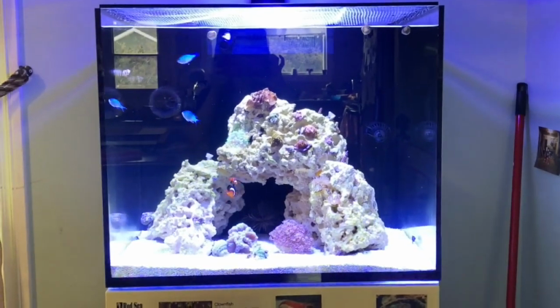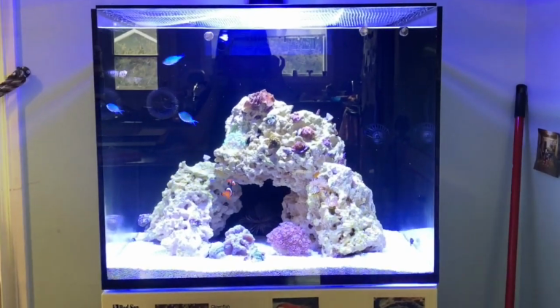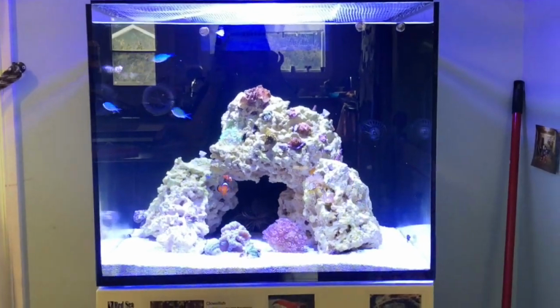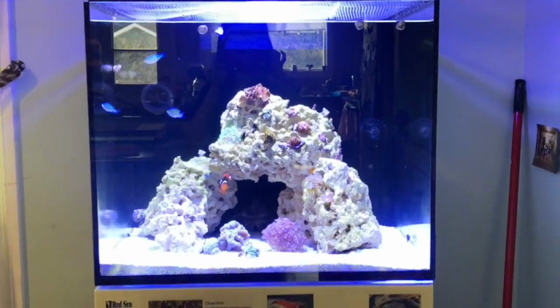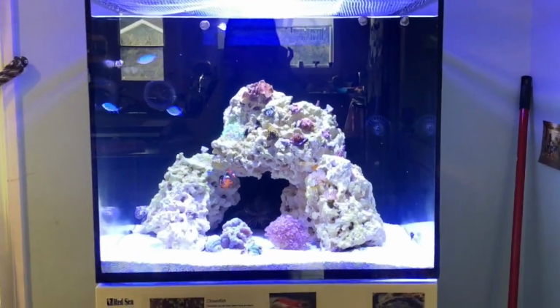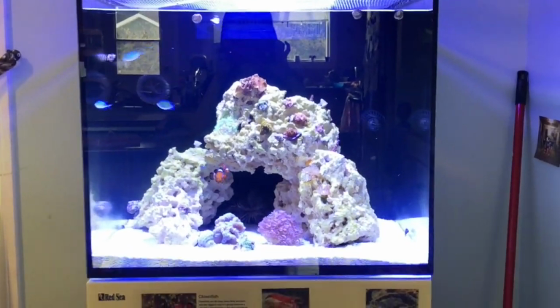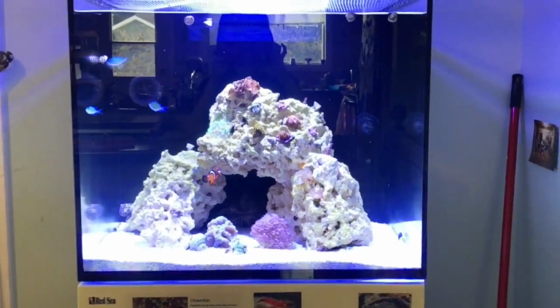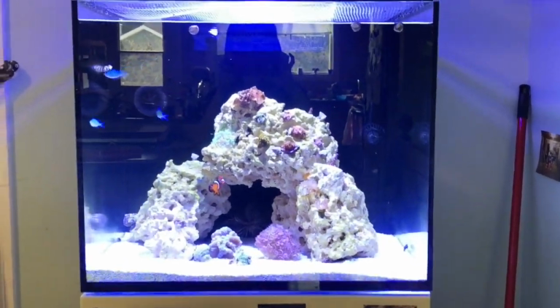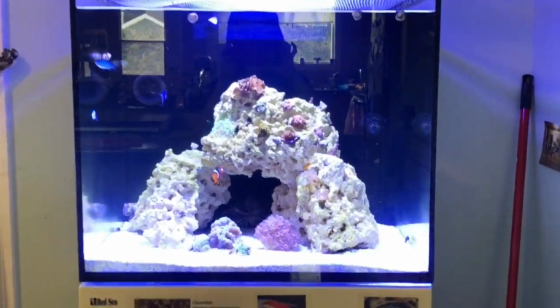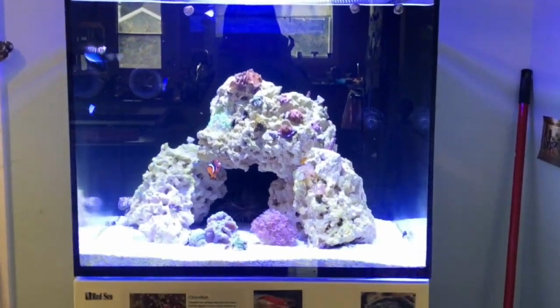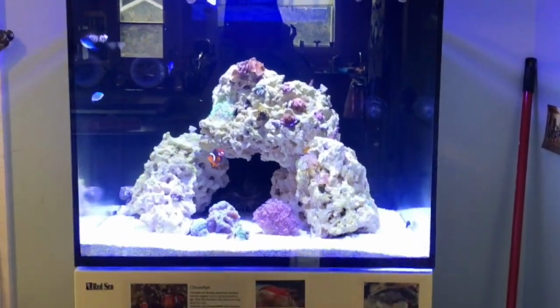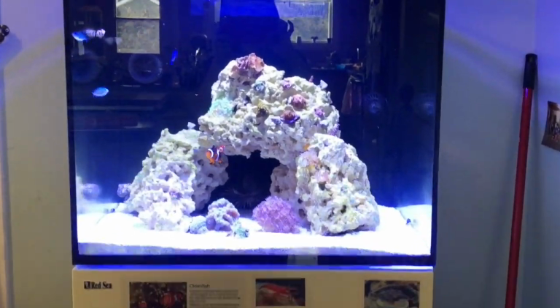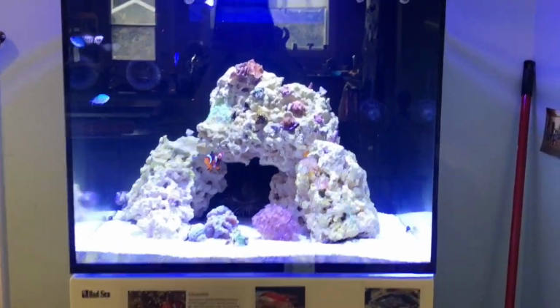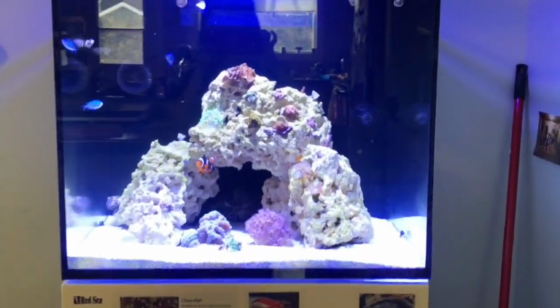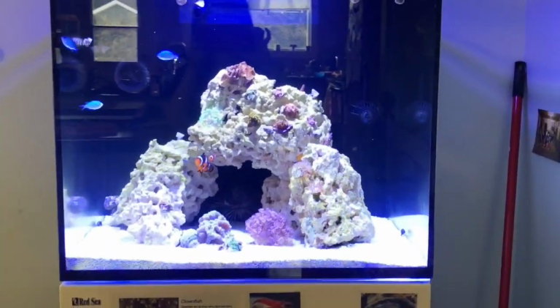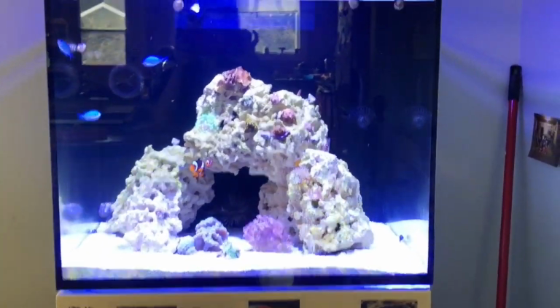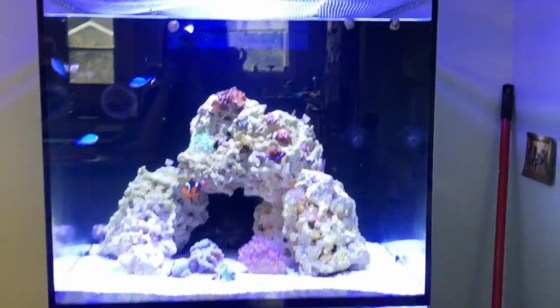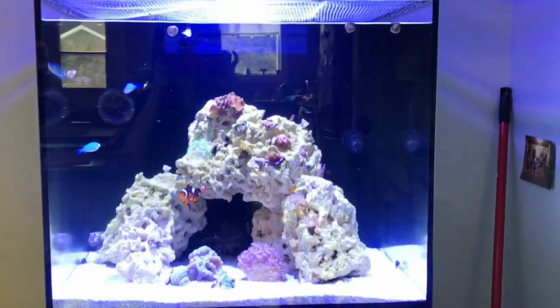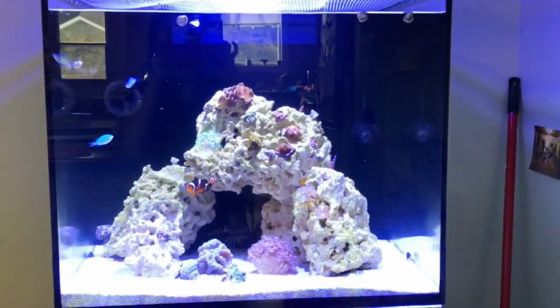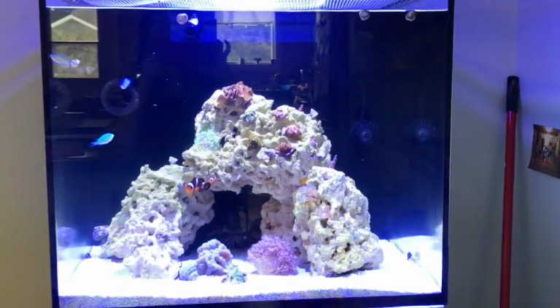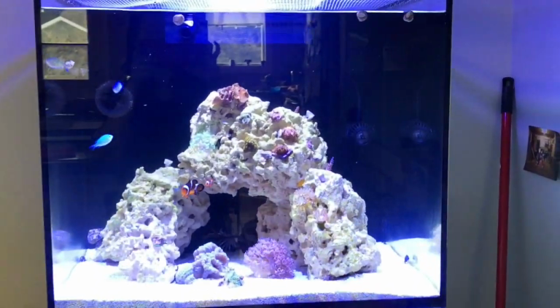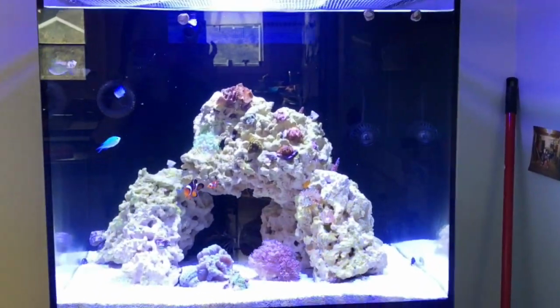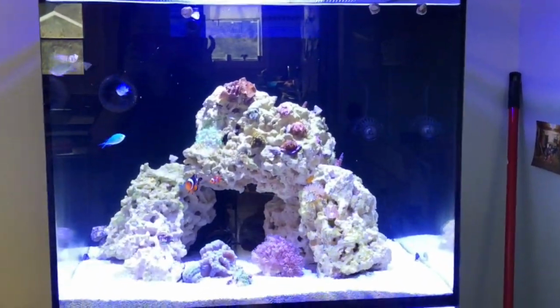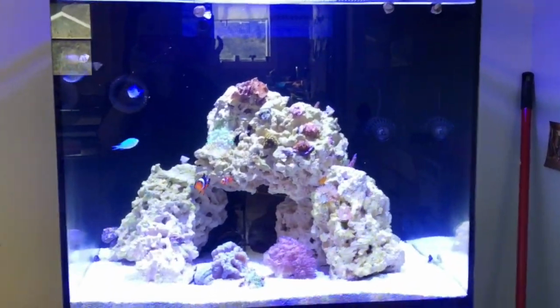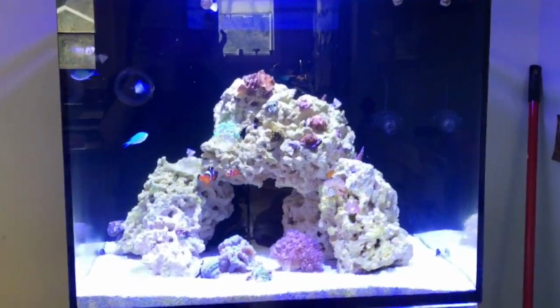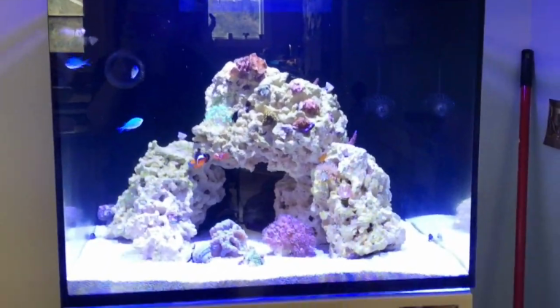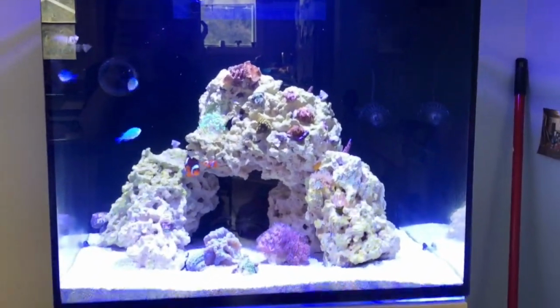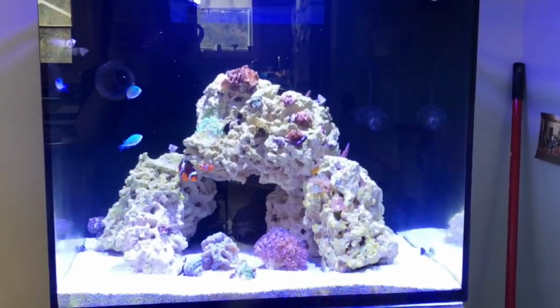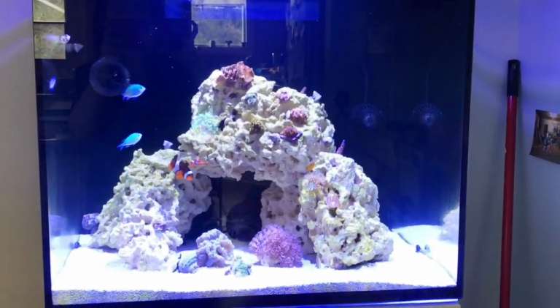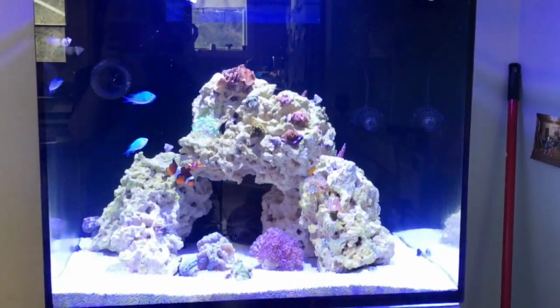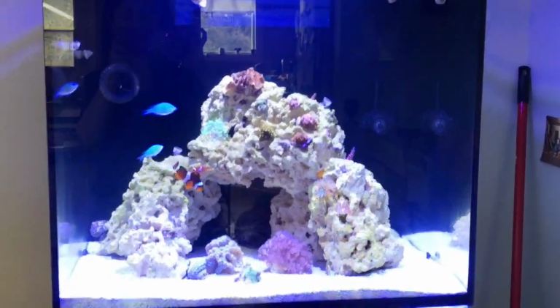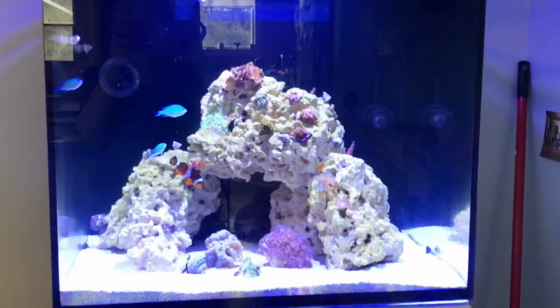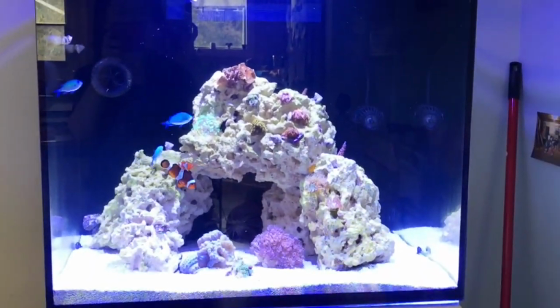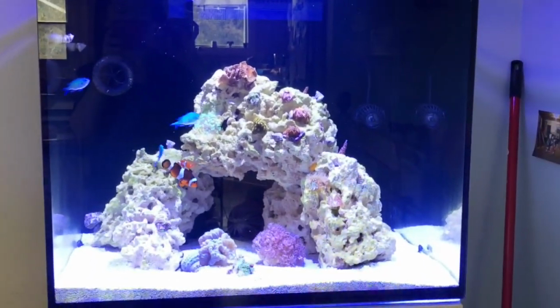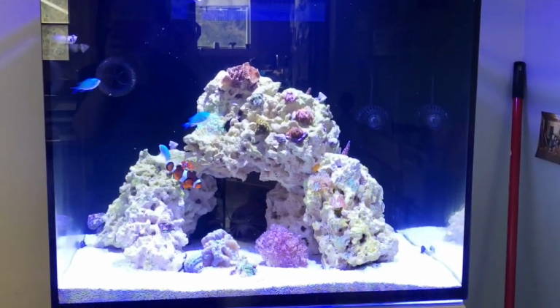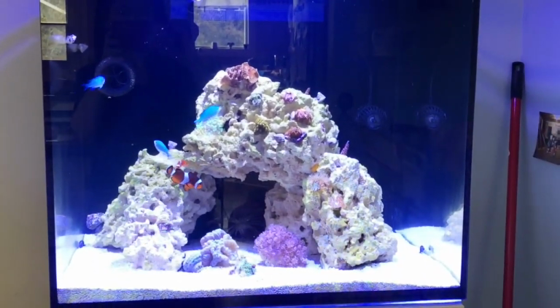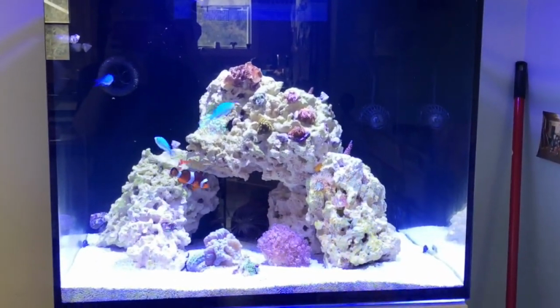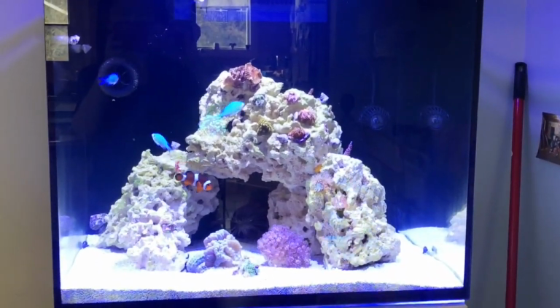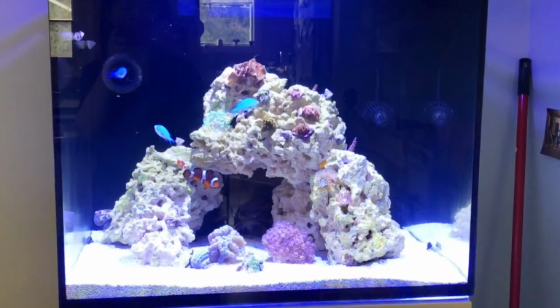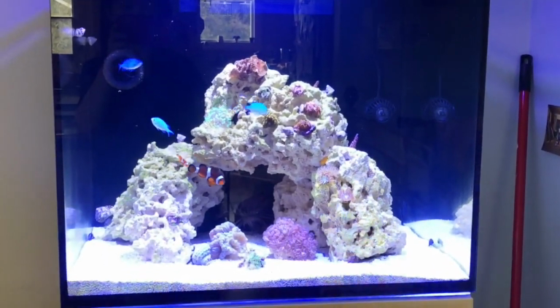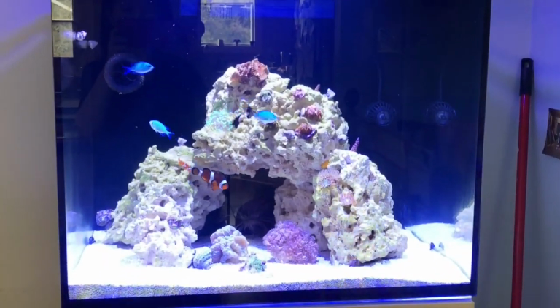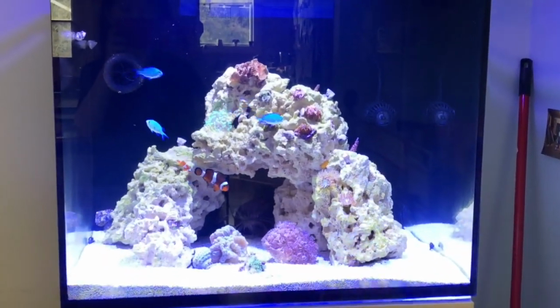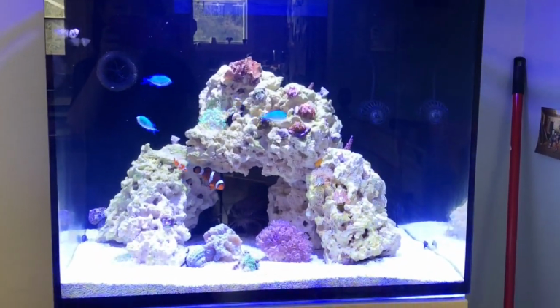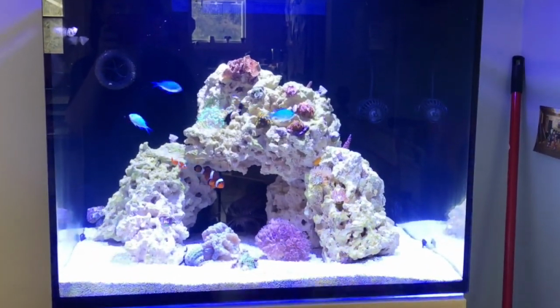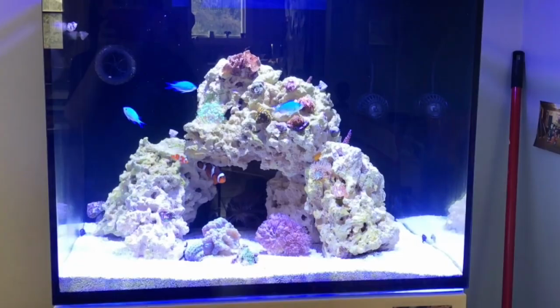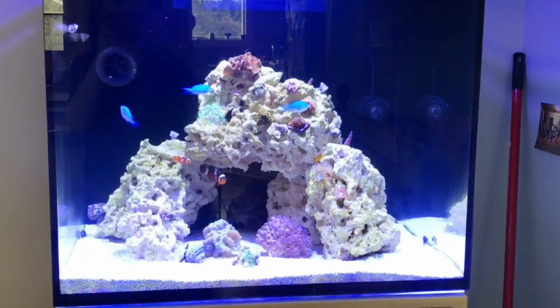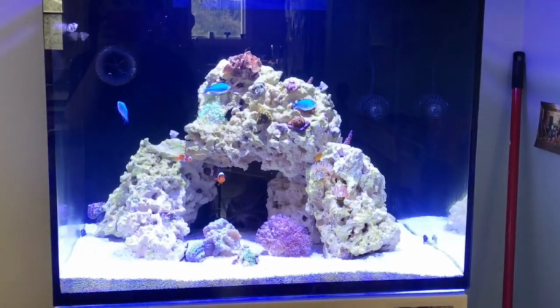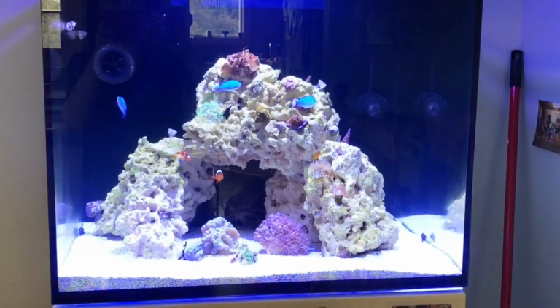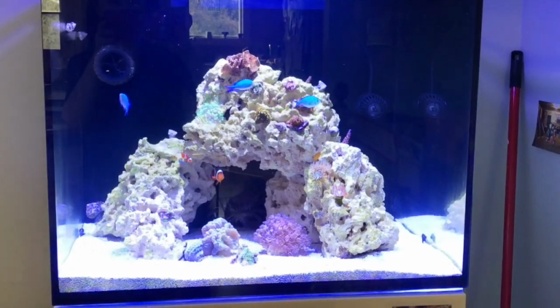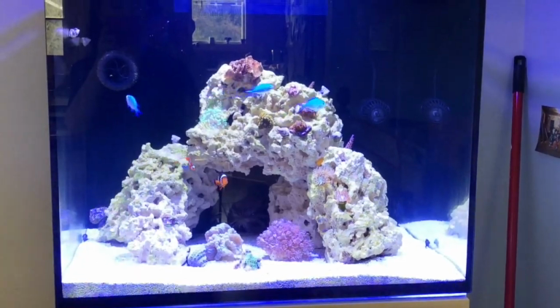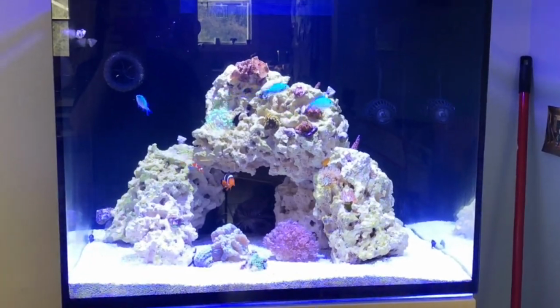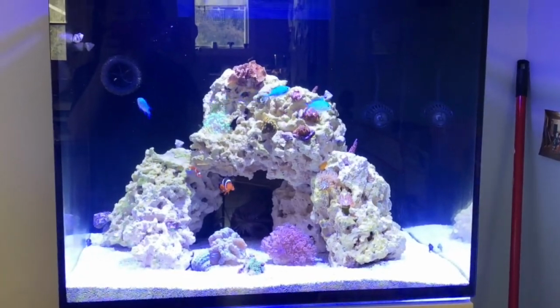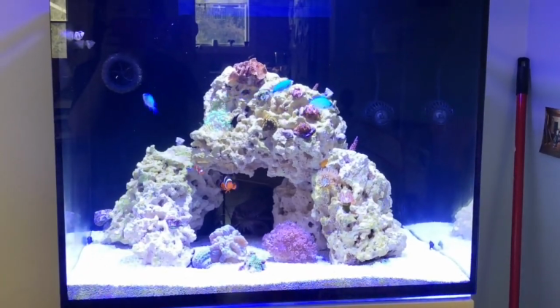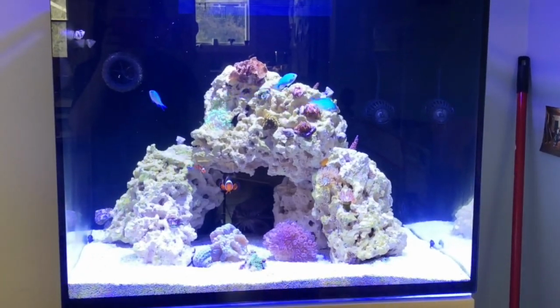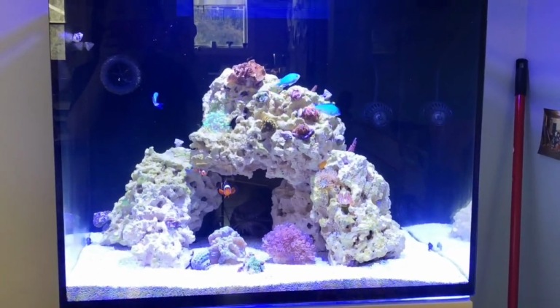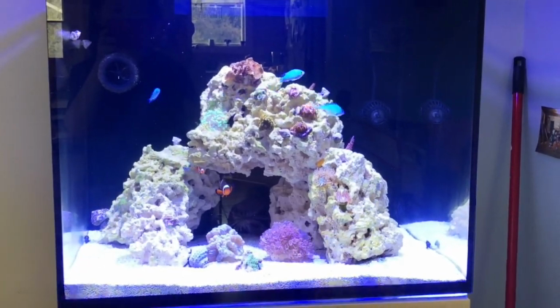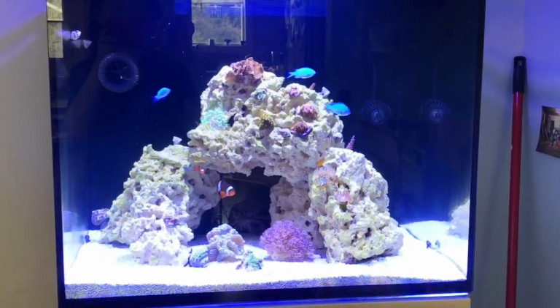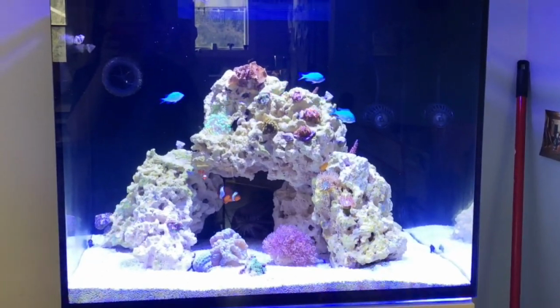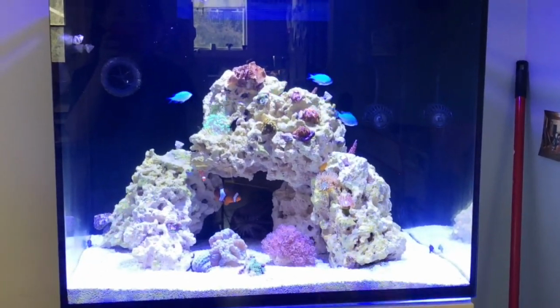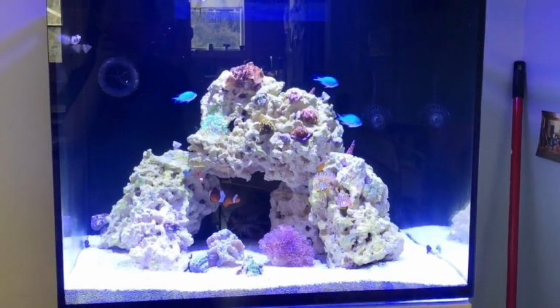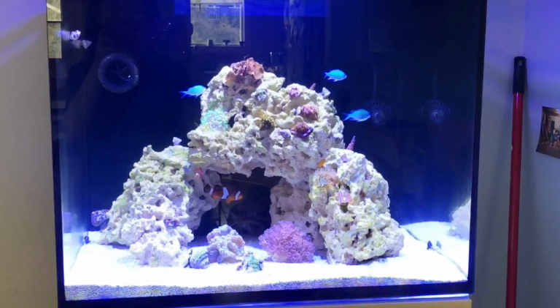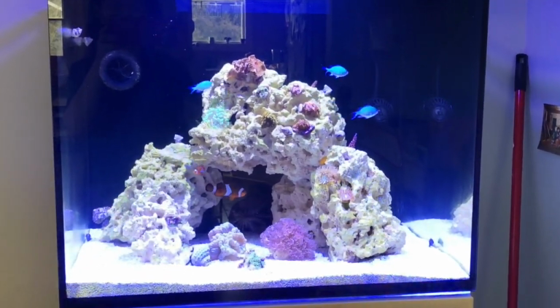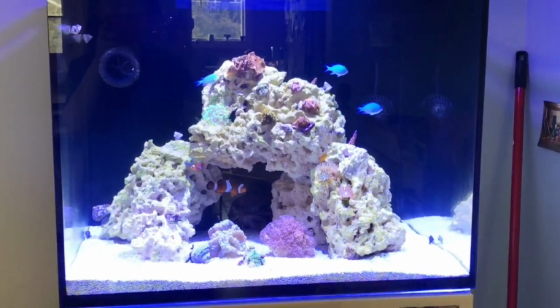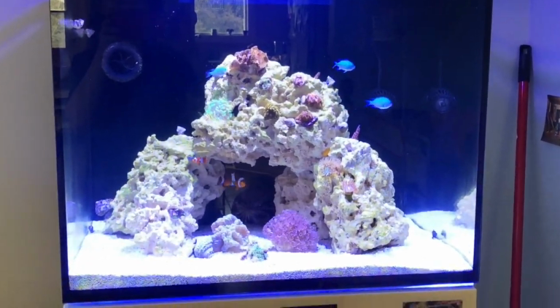Welcome to my channel, or welcome back to my channel. My Reefer 170 just completed week 7.